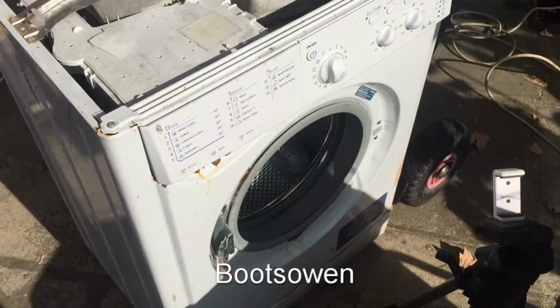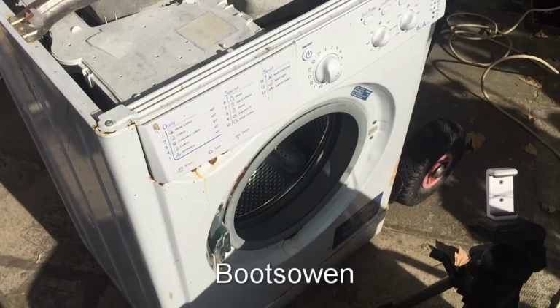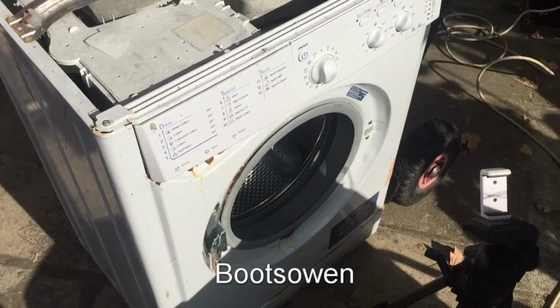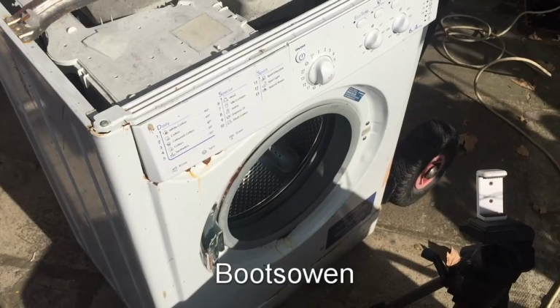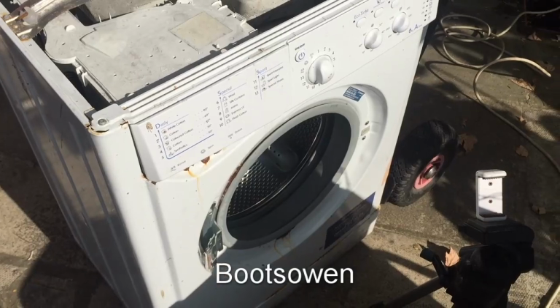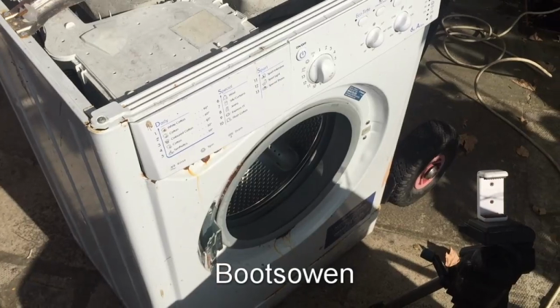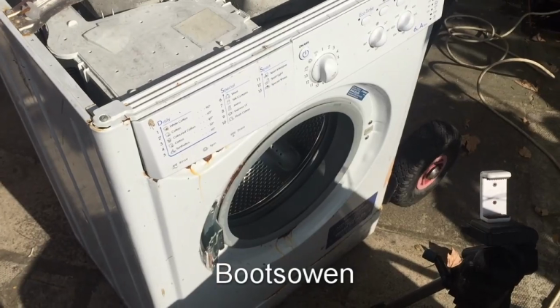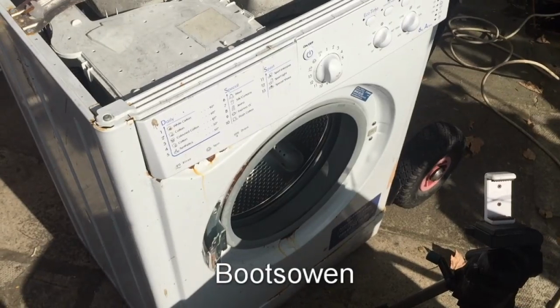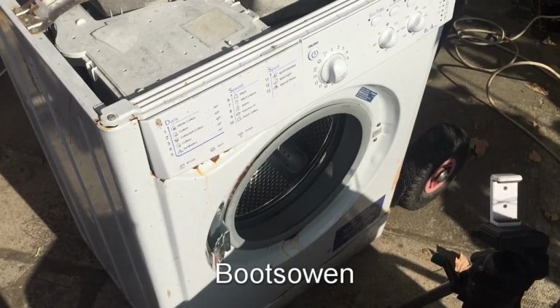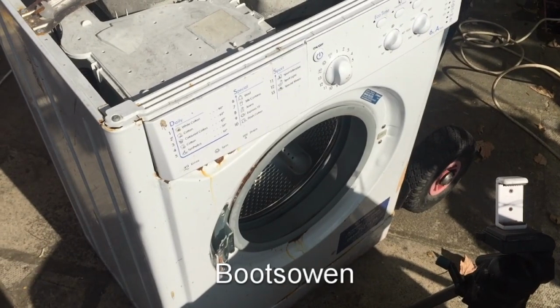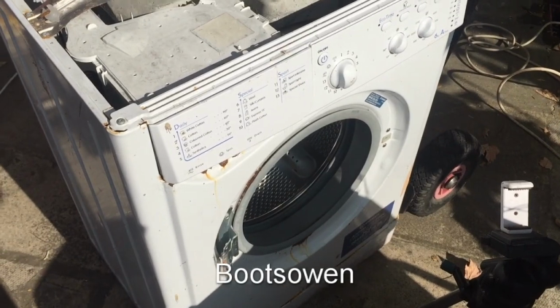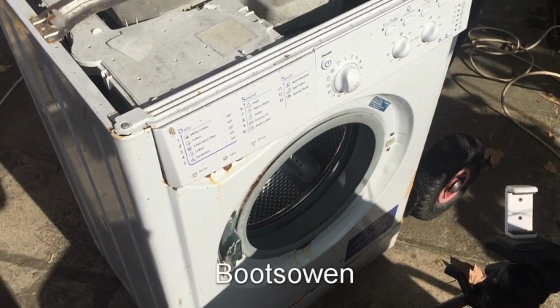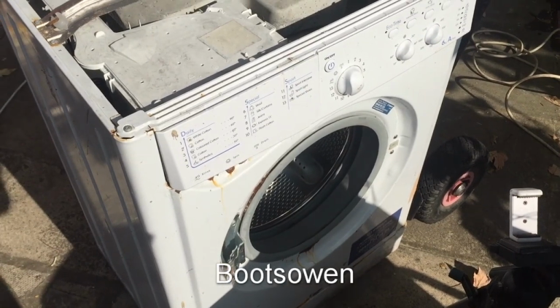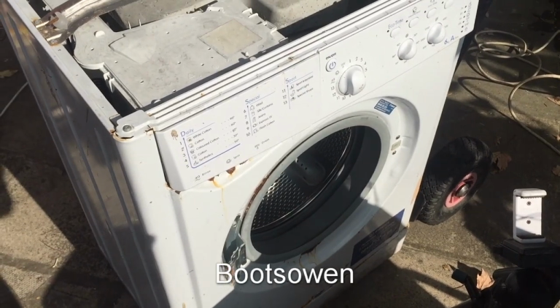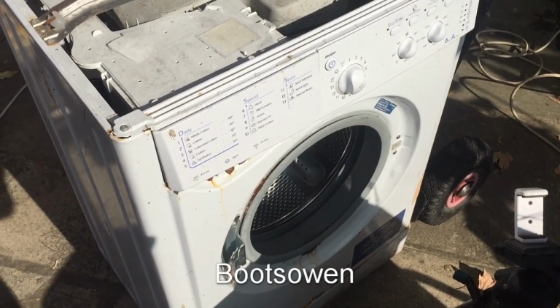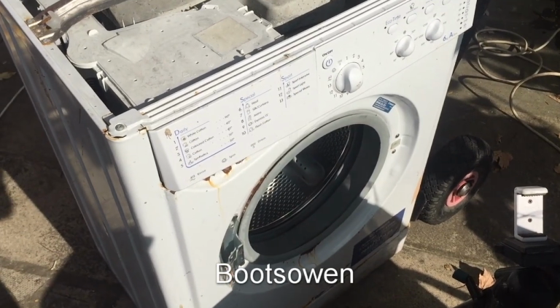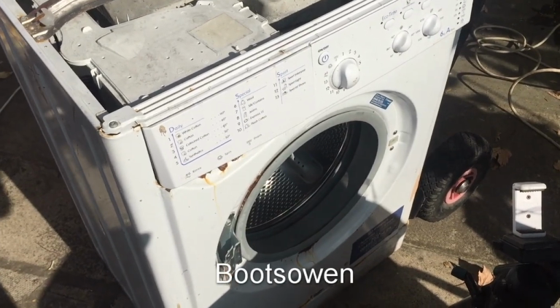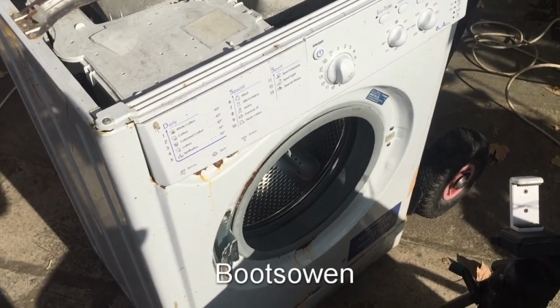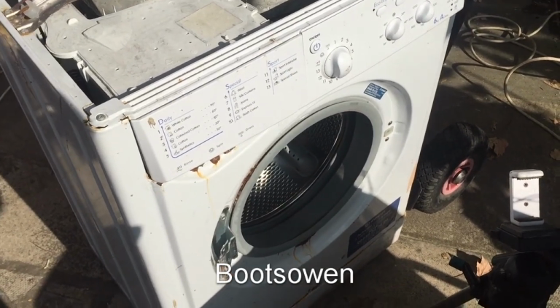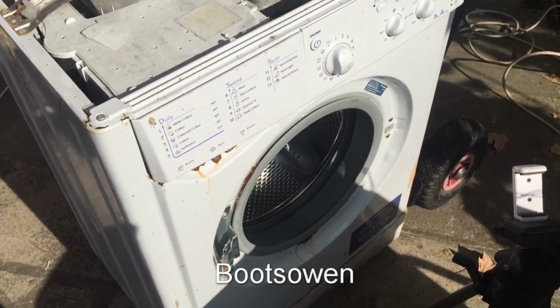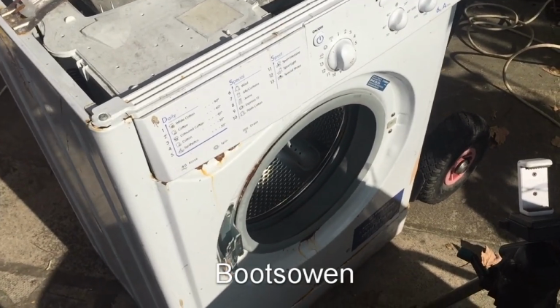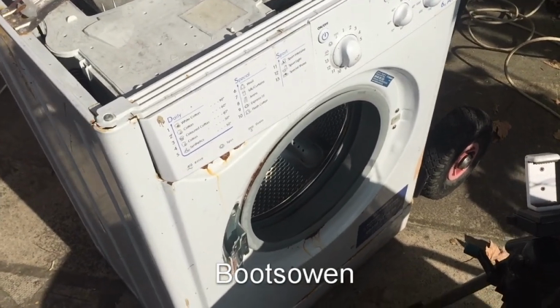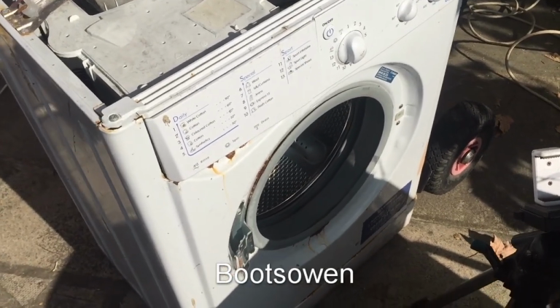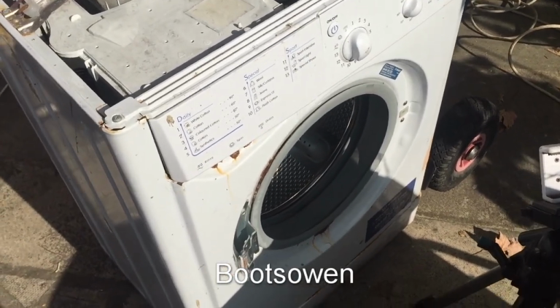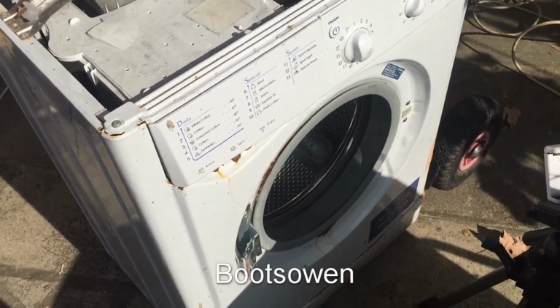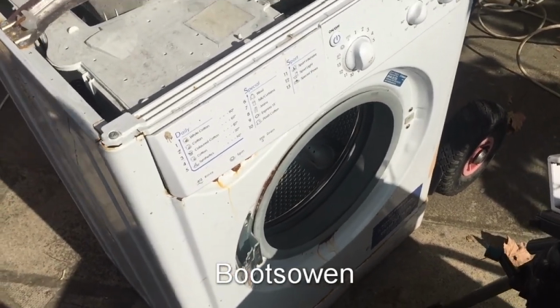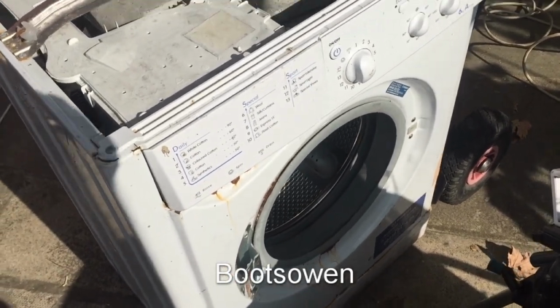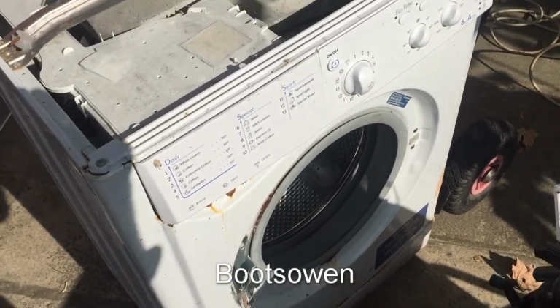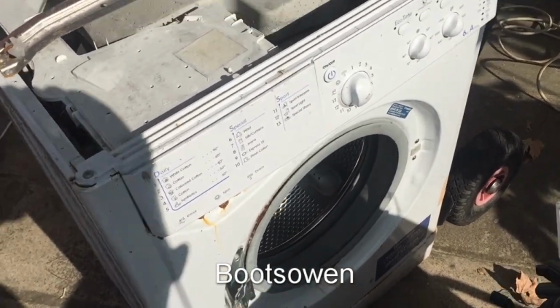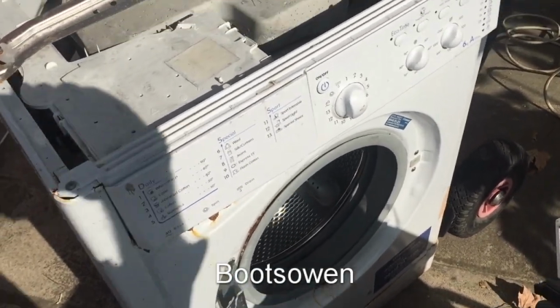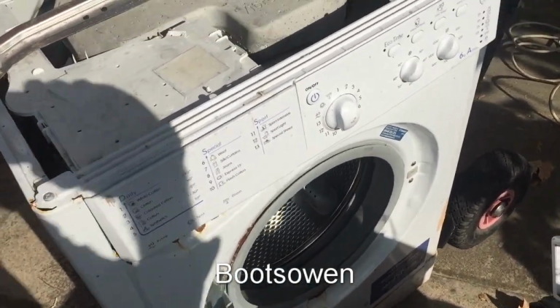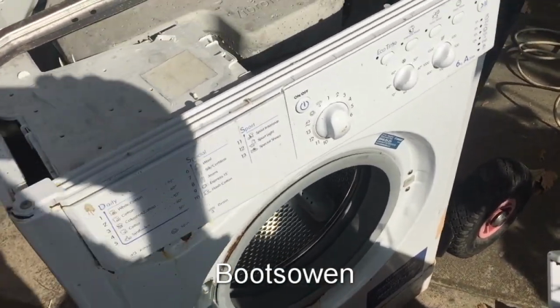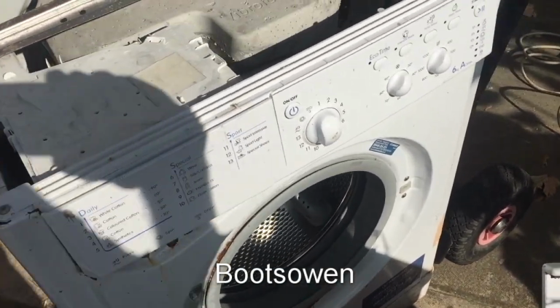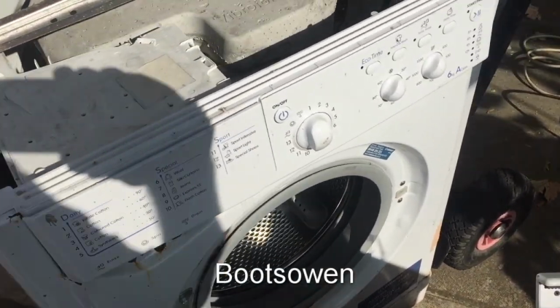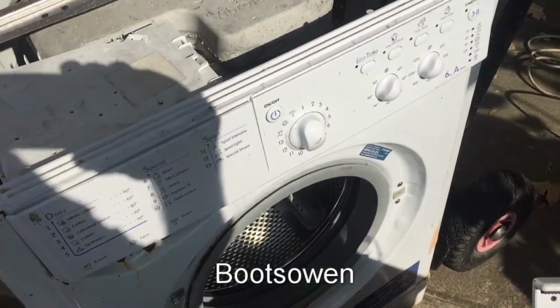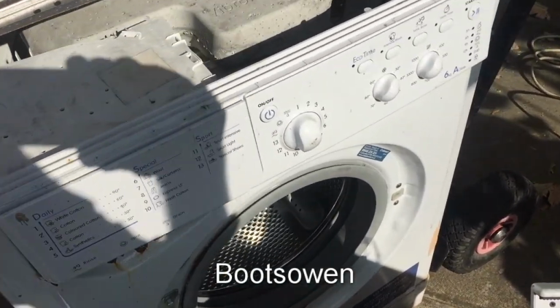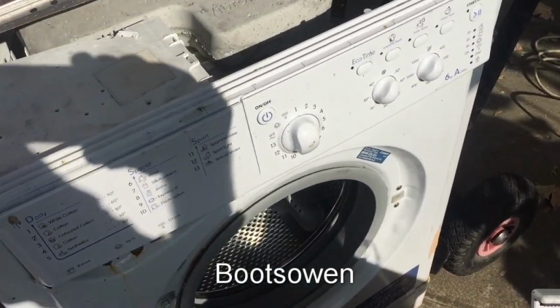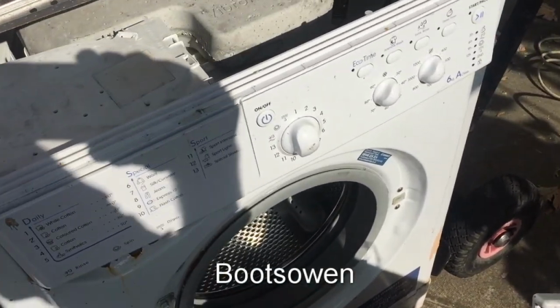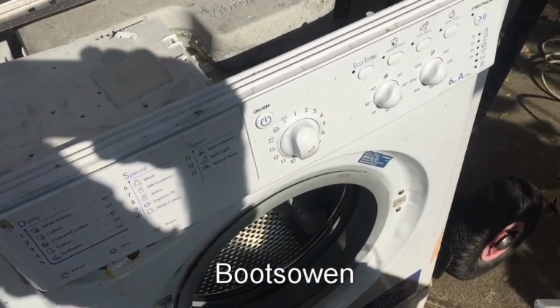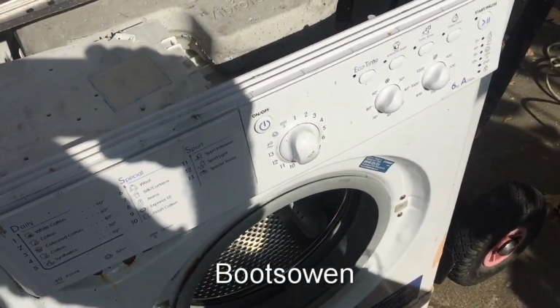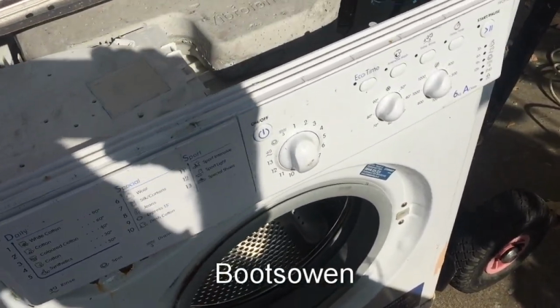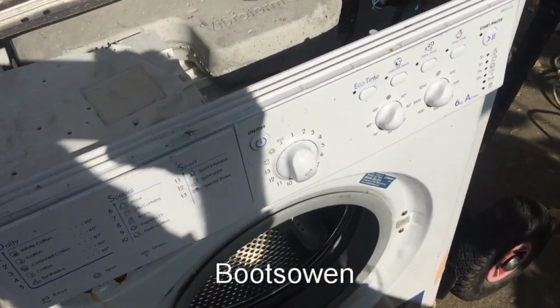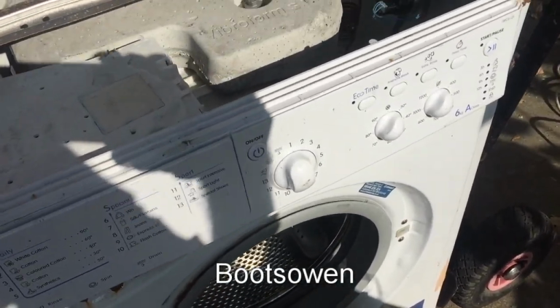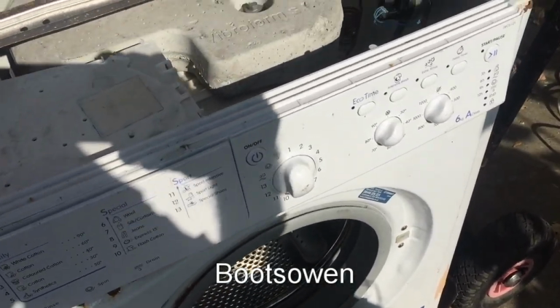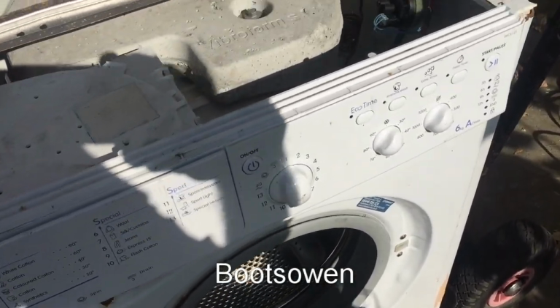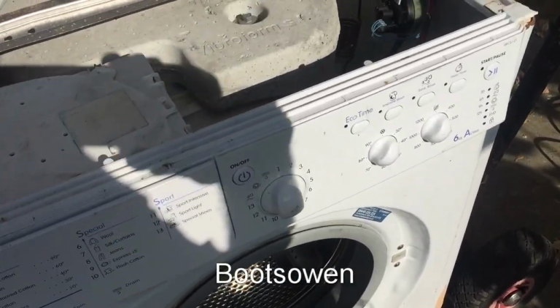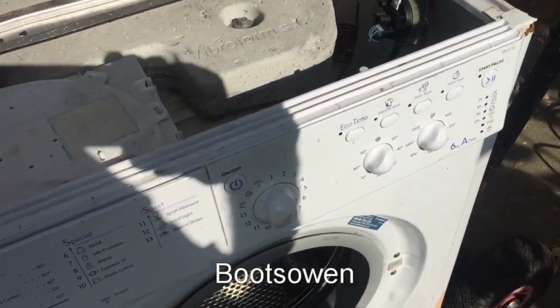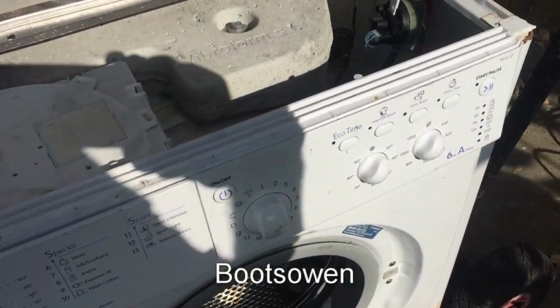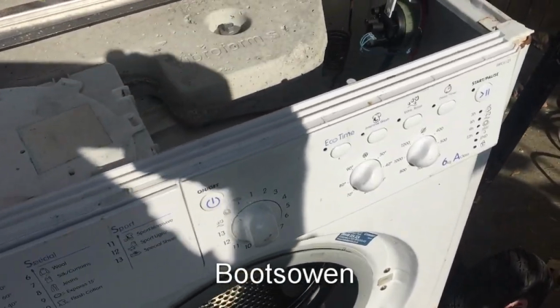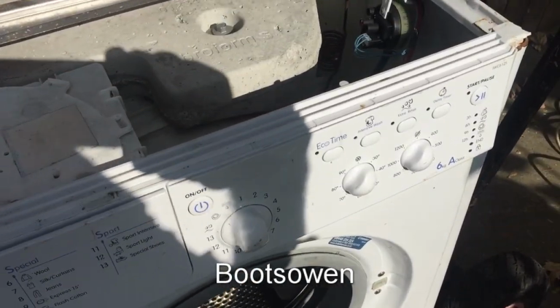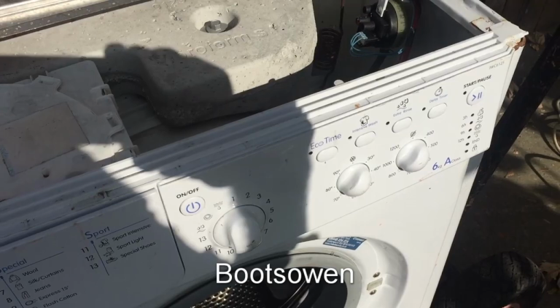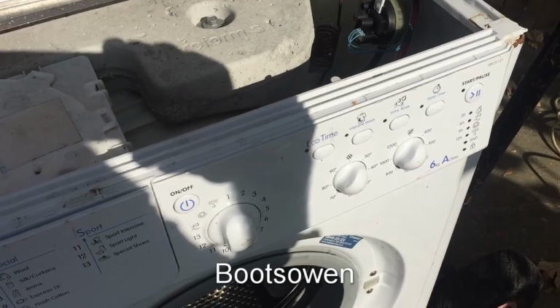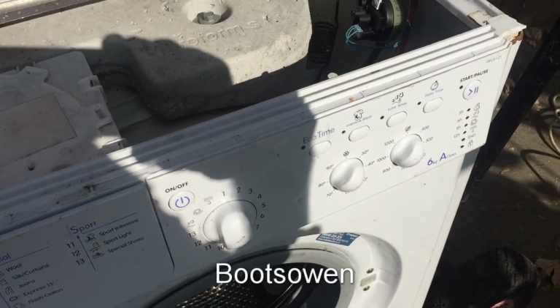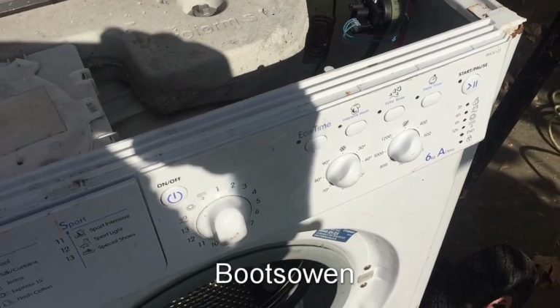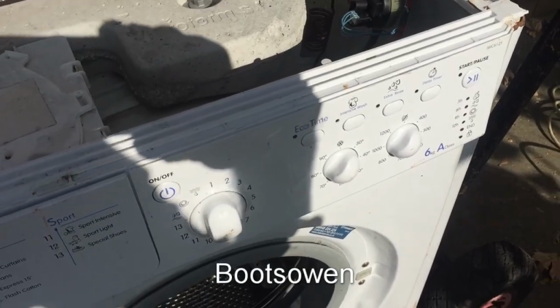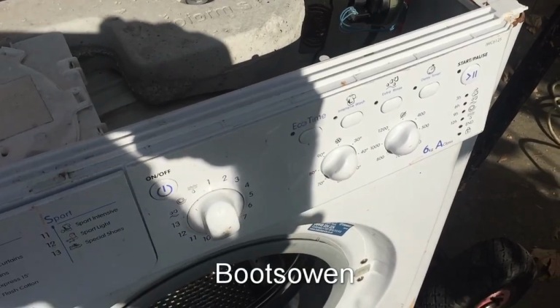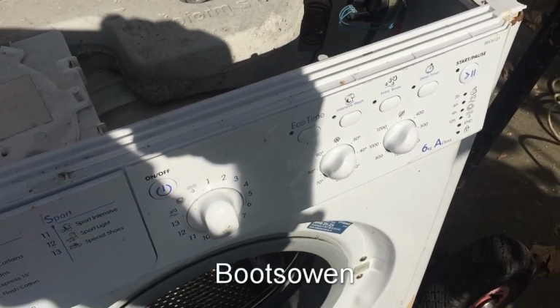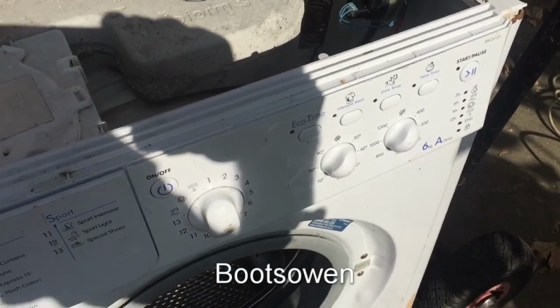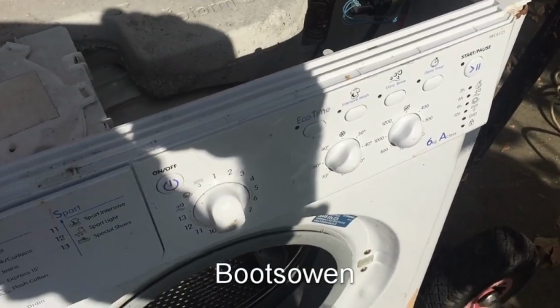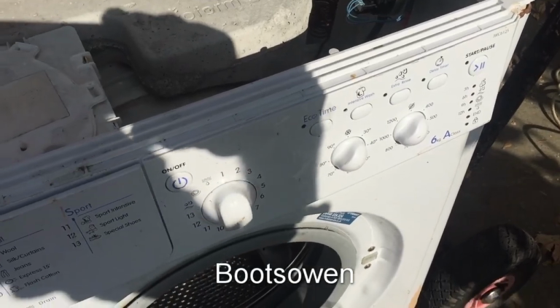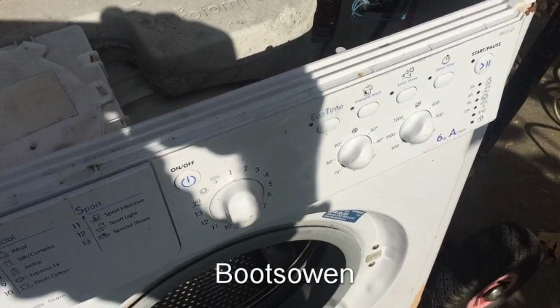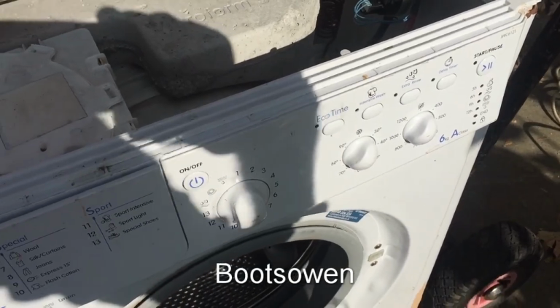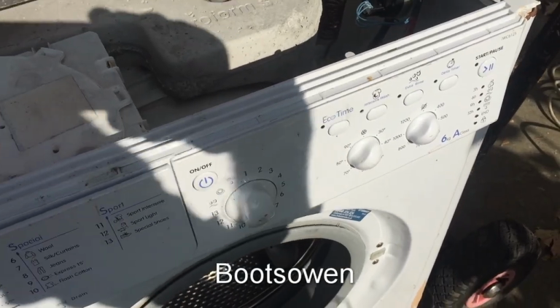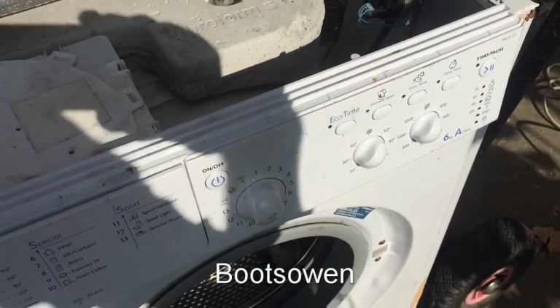Hey there, it's Boots Owen here. This is an Indesit washing machine — it's an IWC 6125.